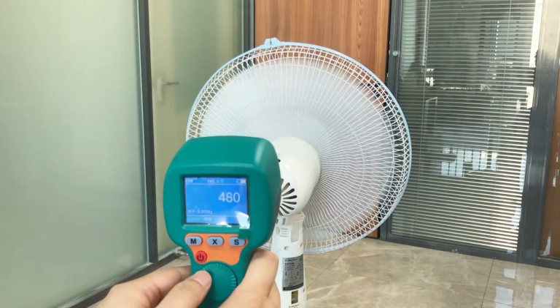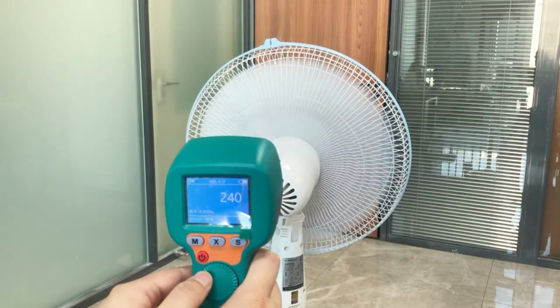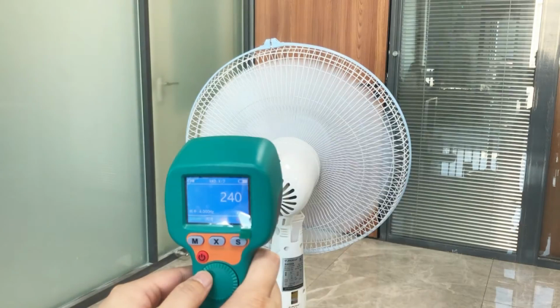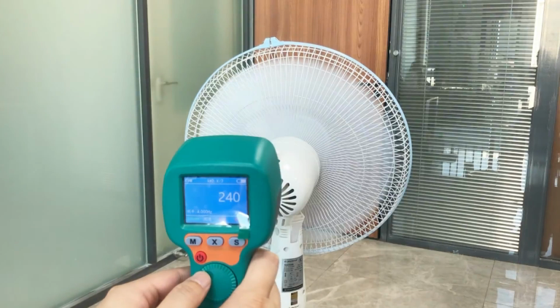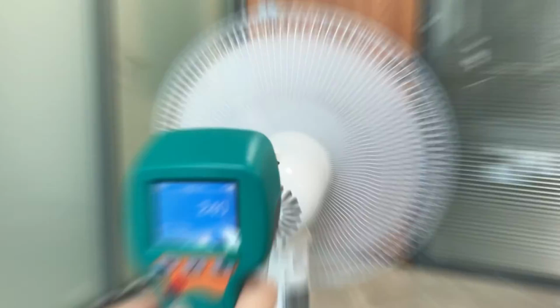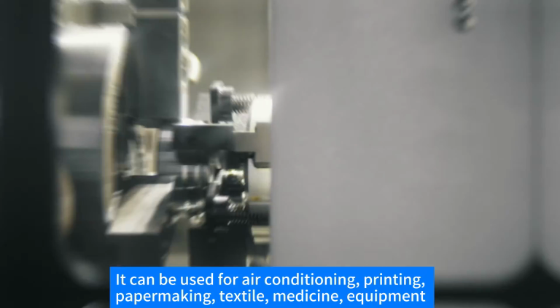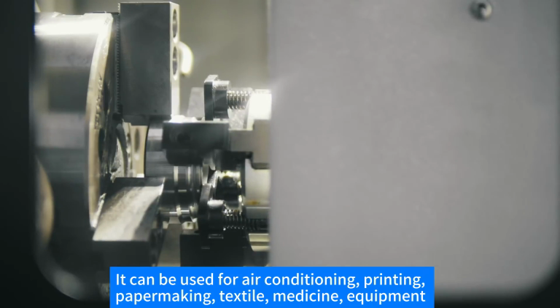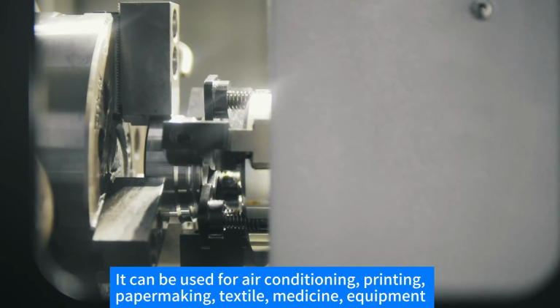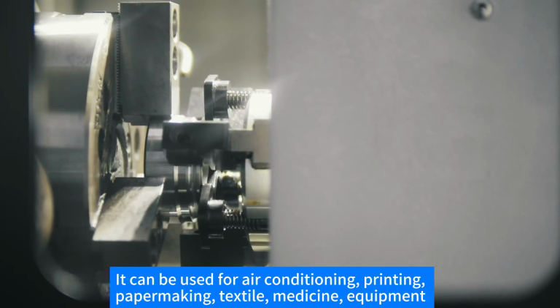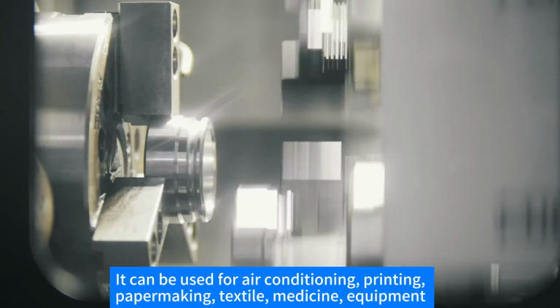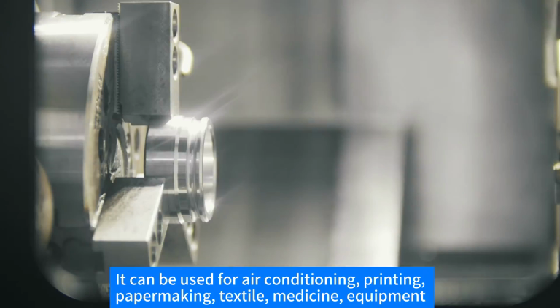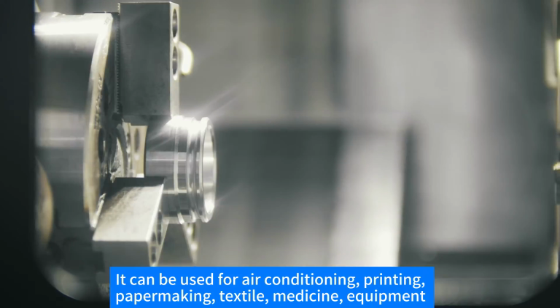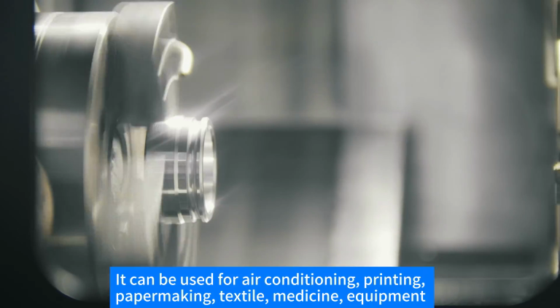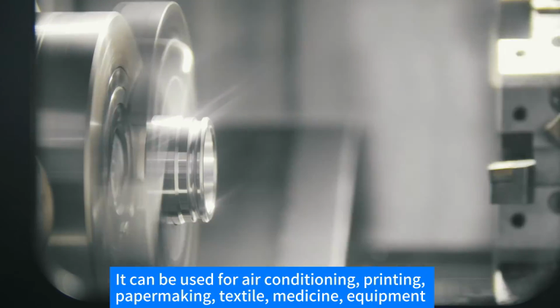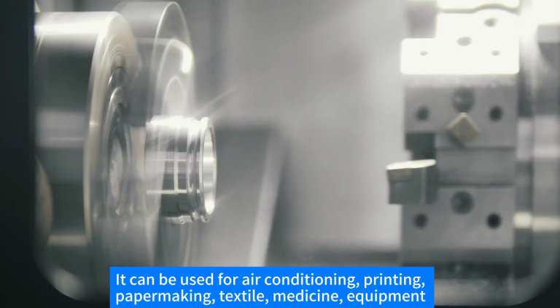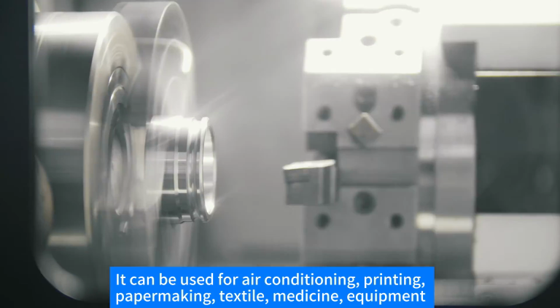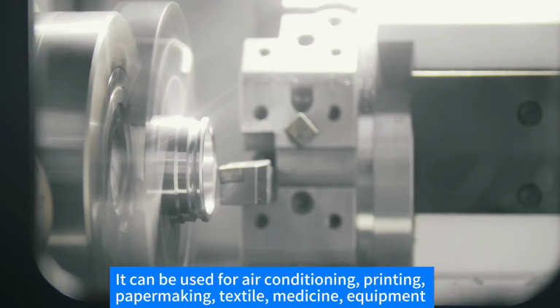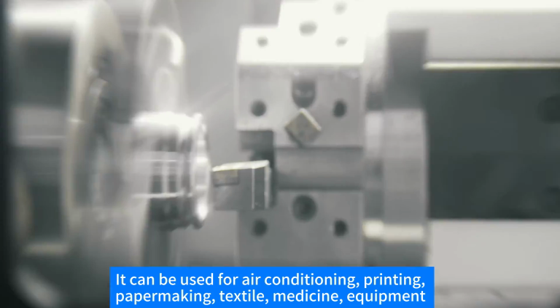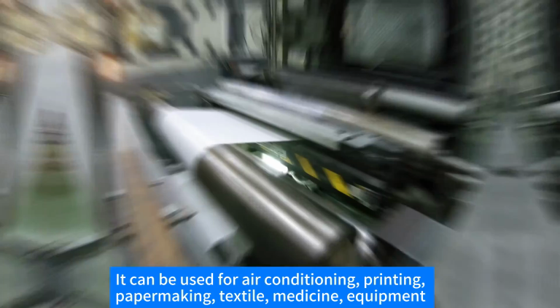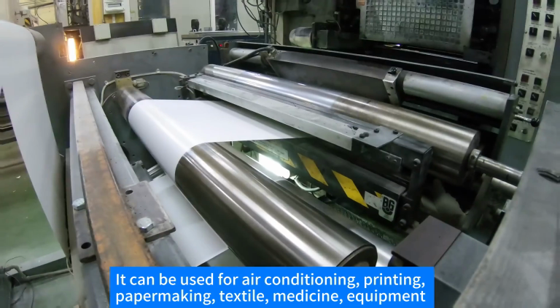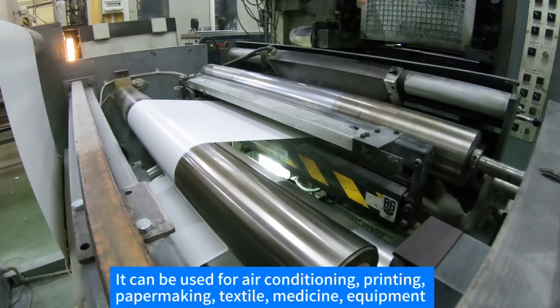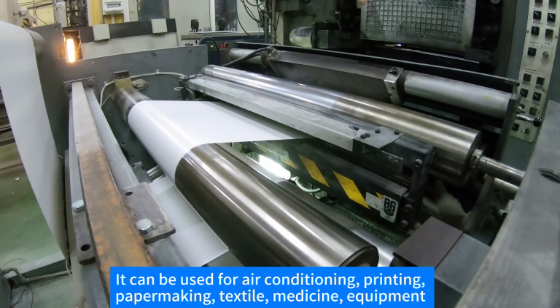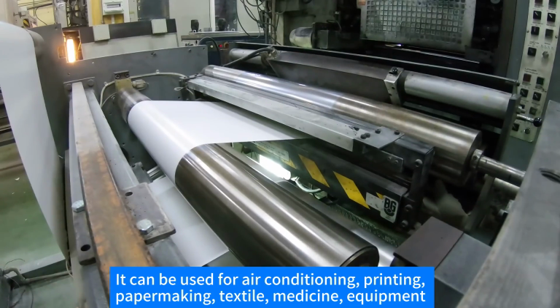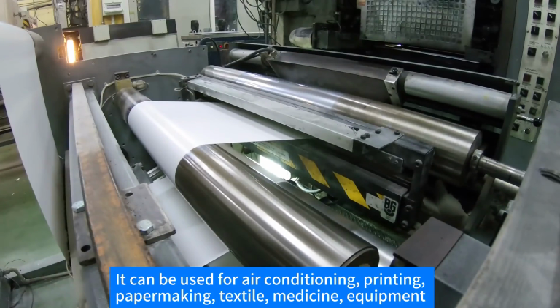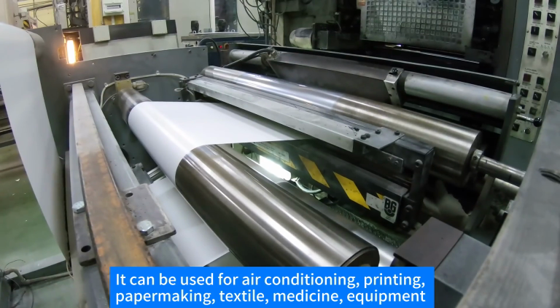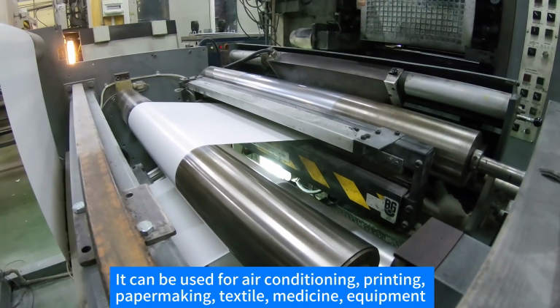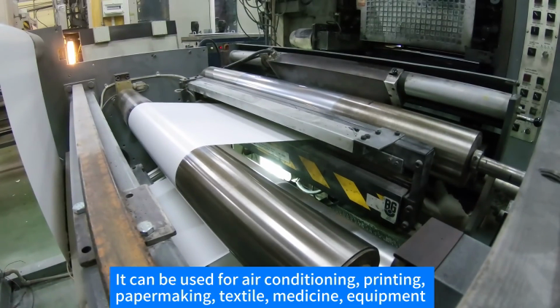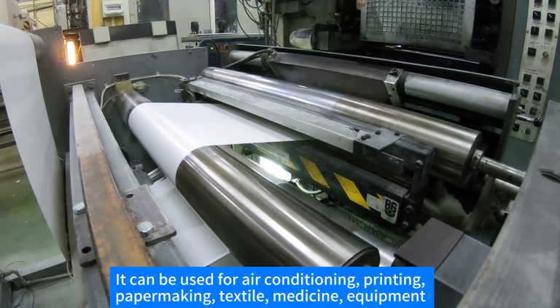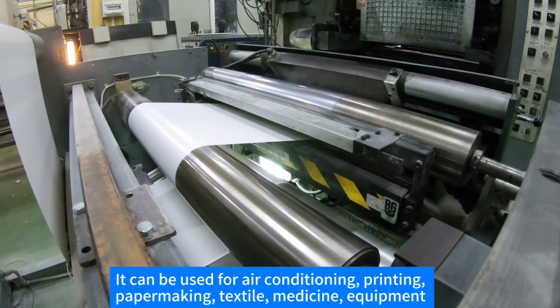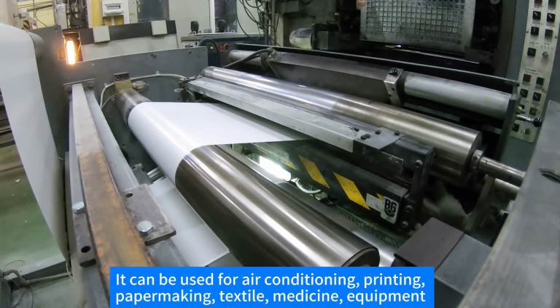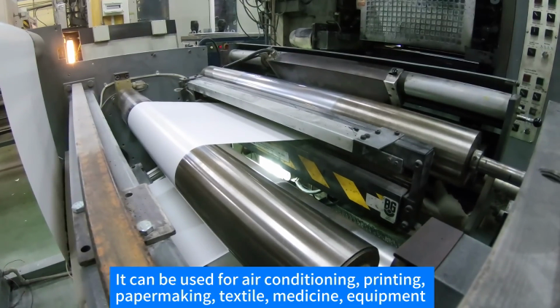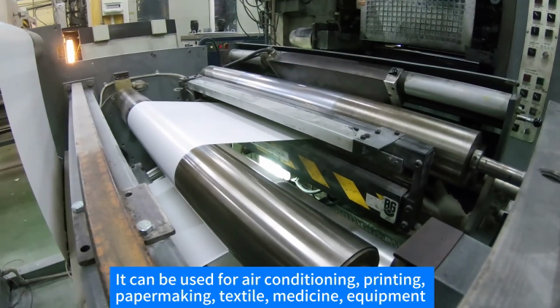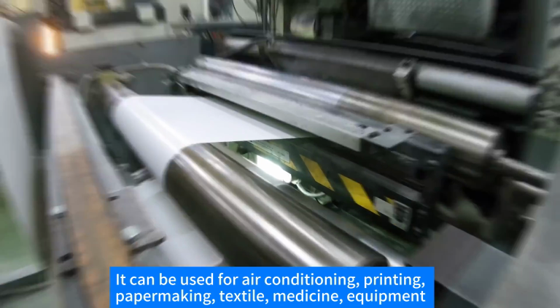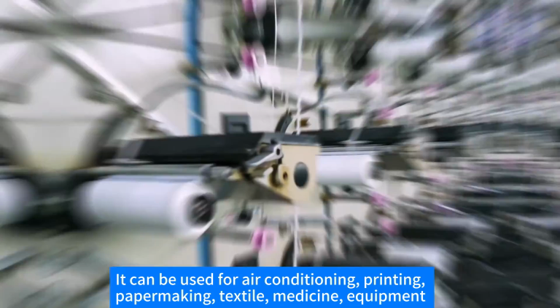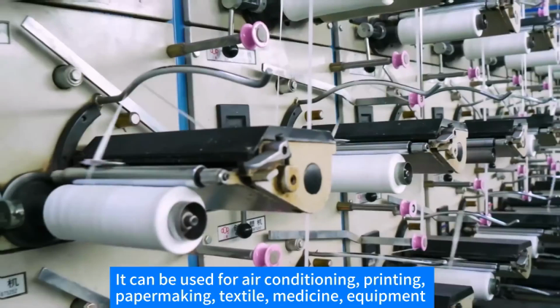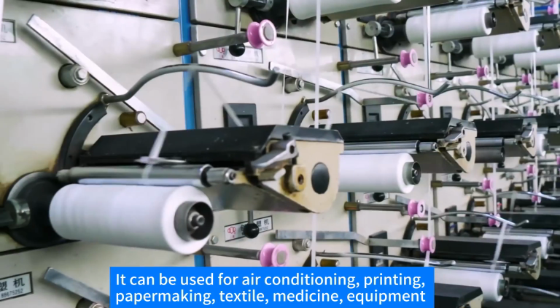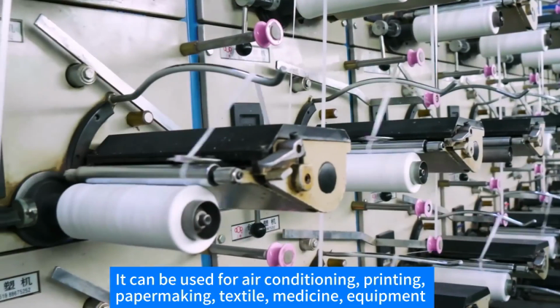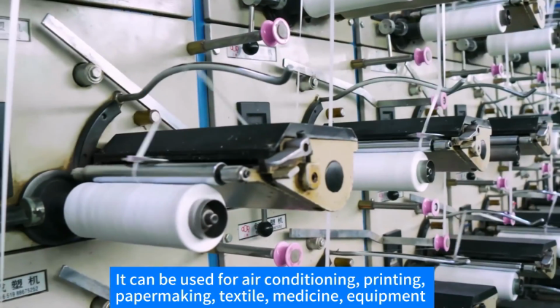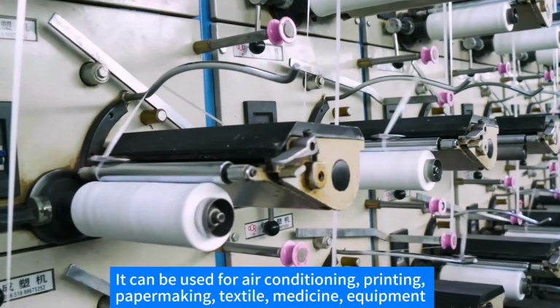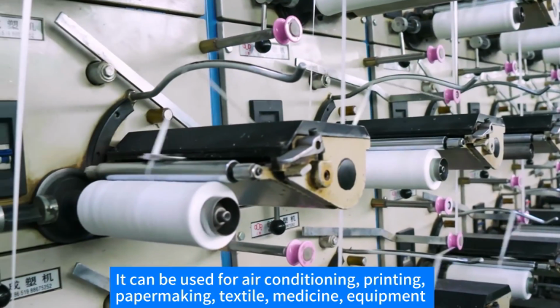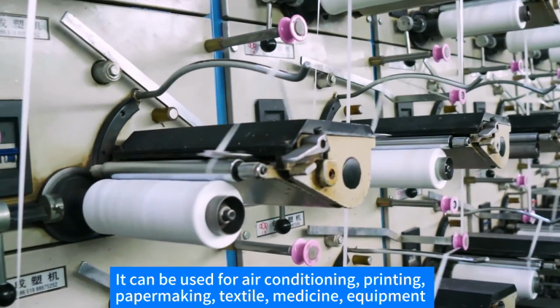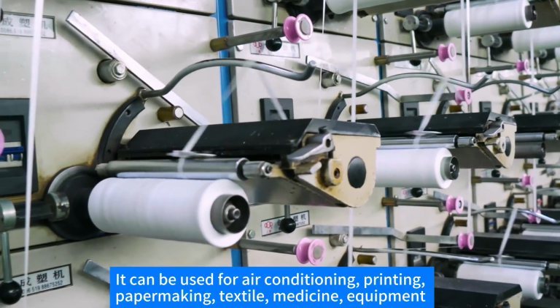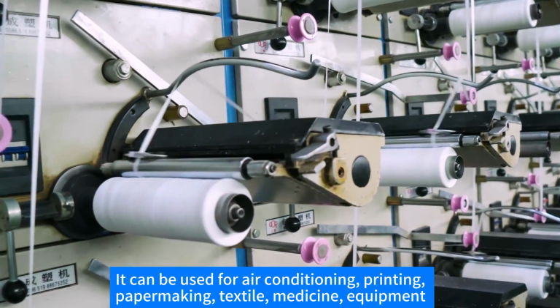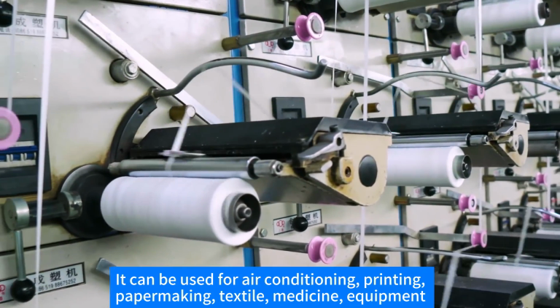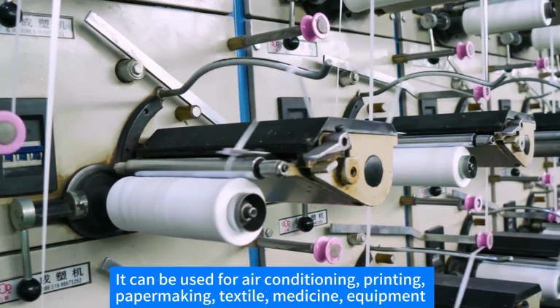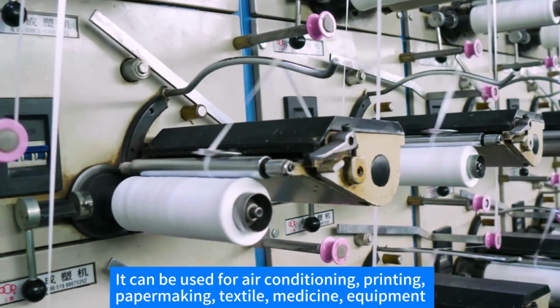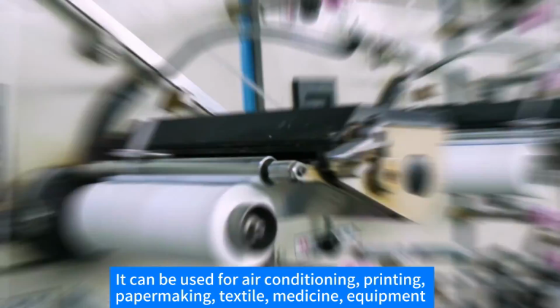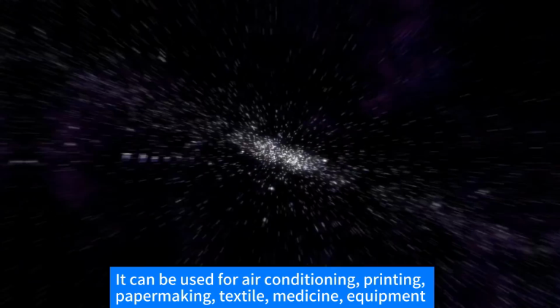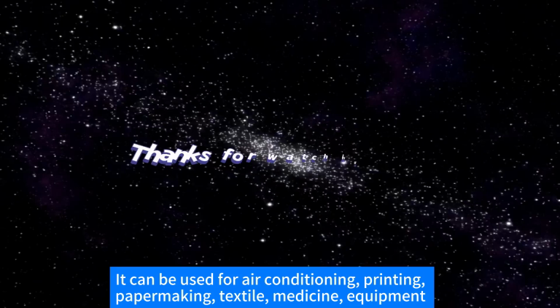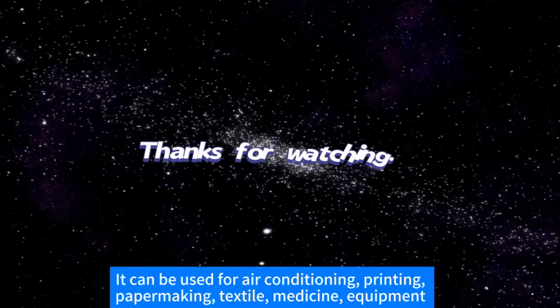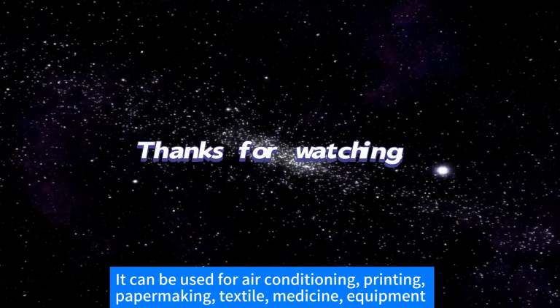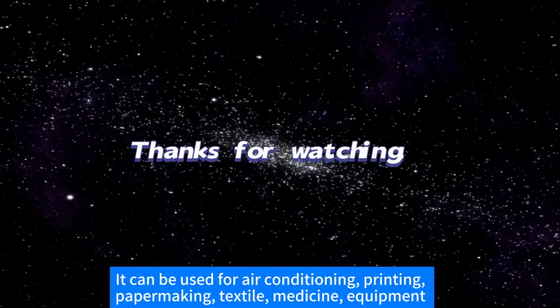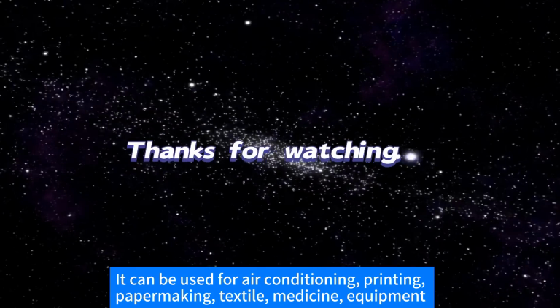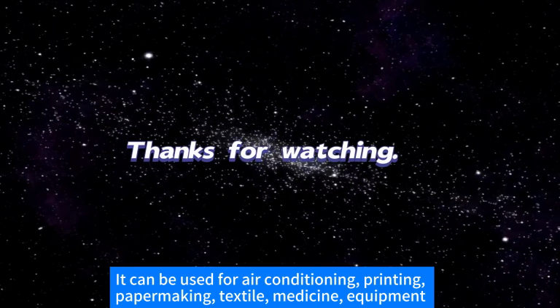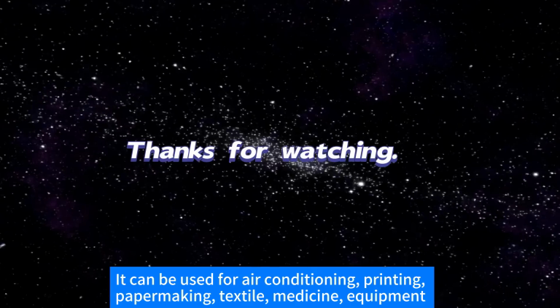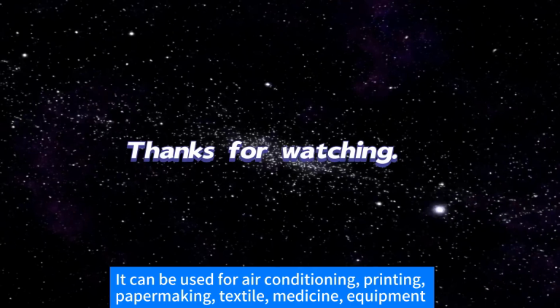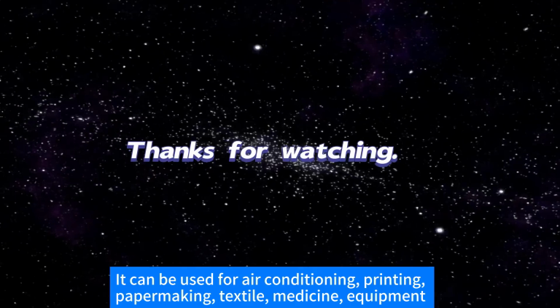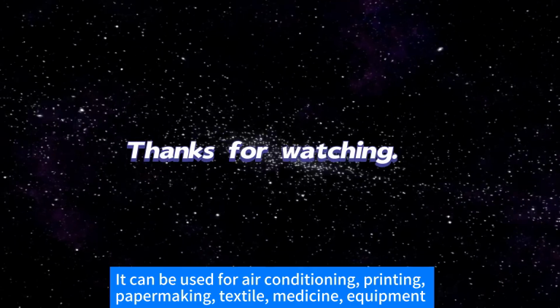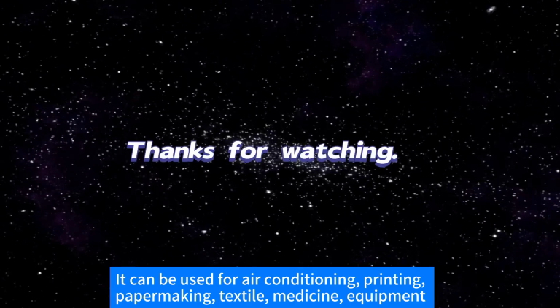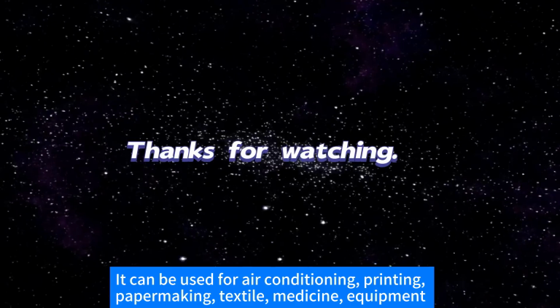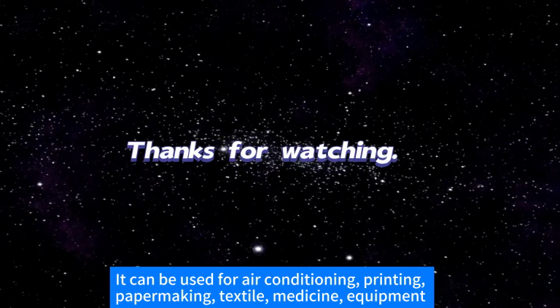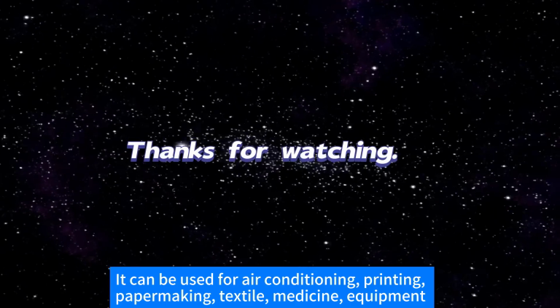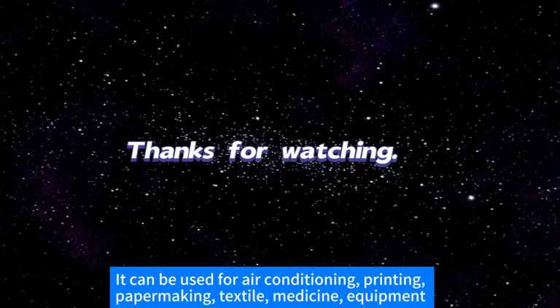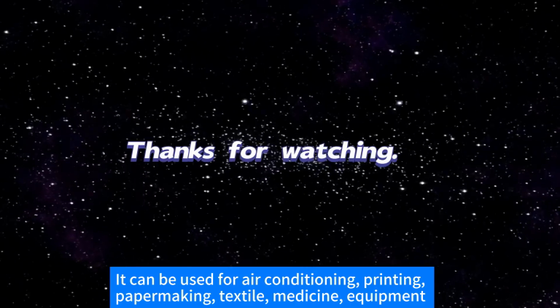It can be used for air conditioning, printing, pipe making, textile, medicine, and equipment.